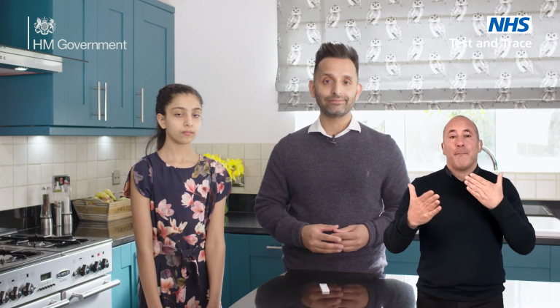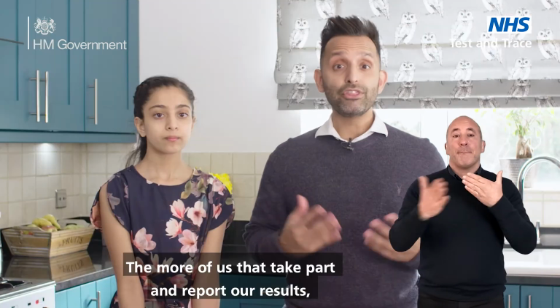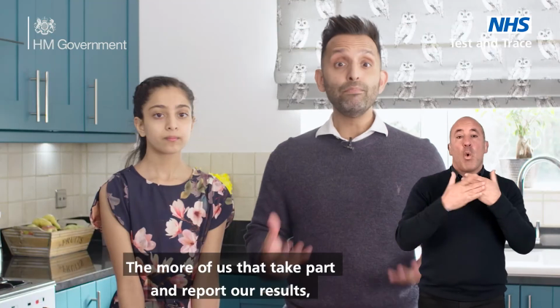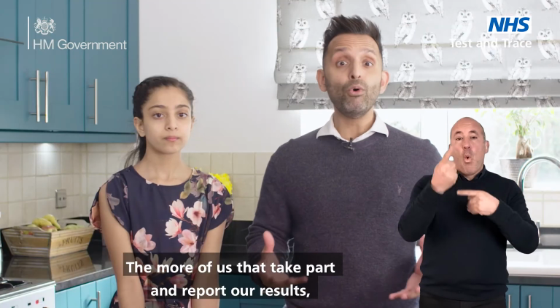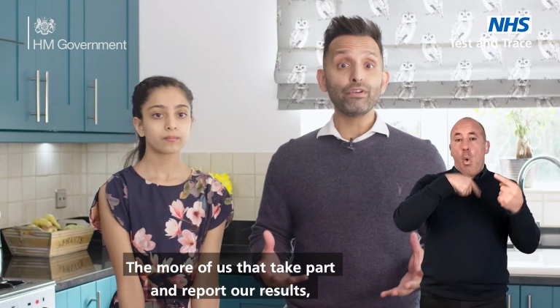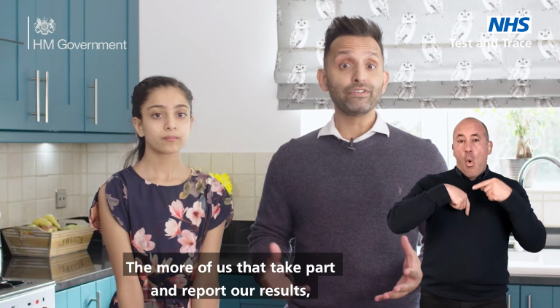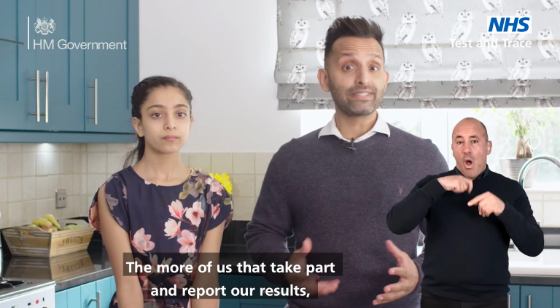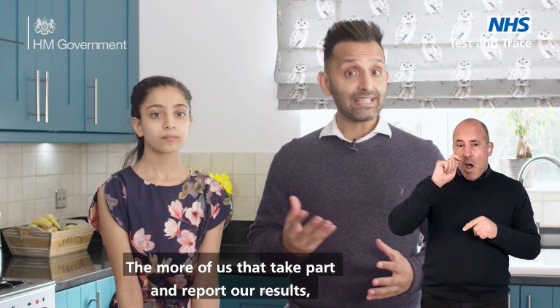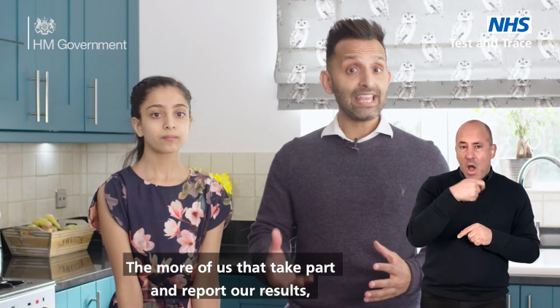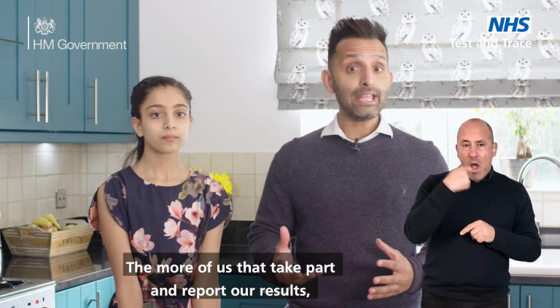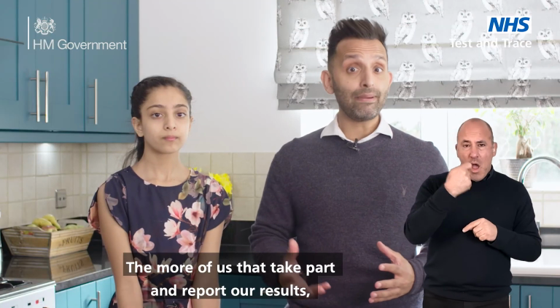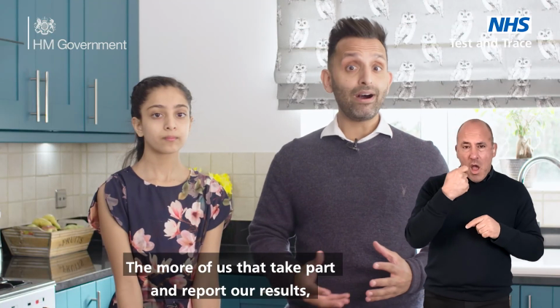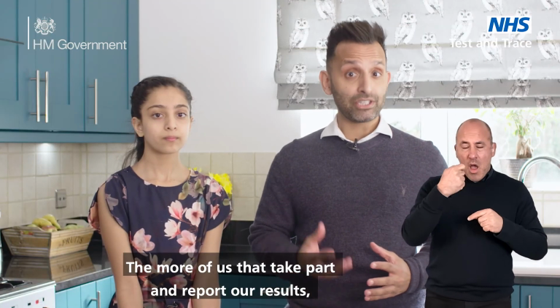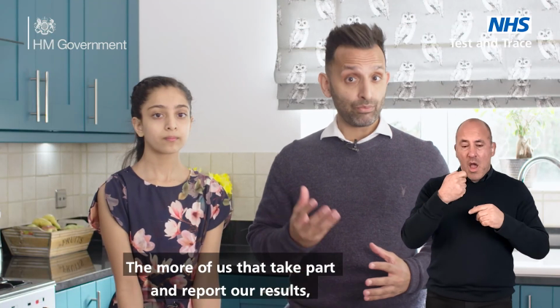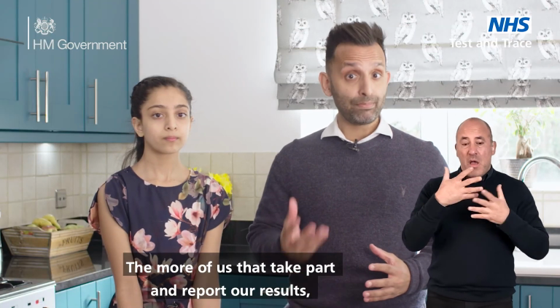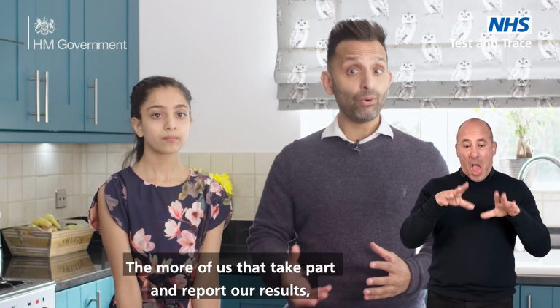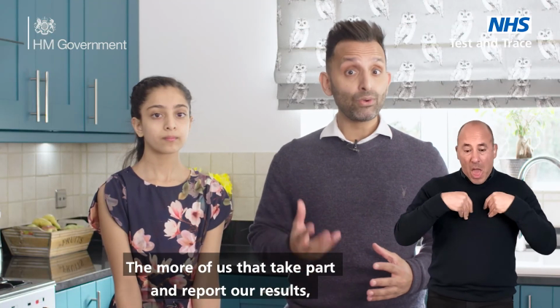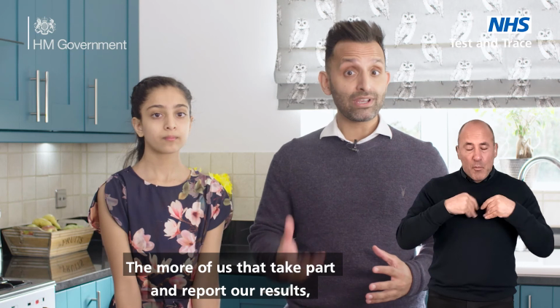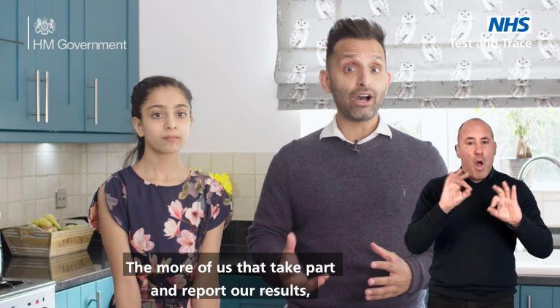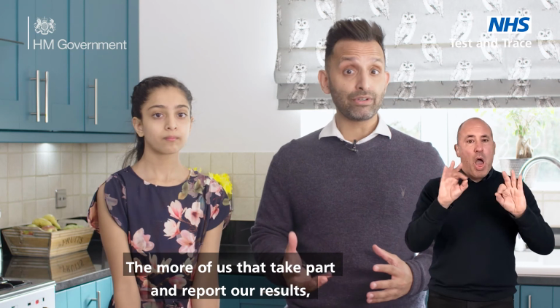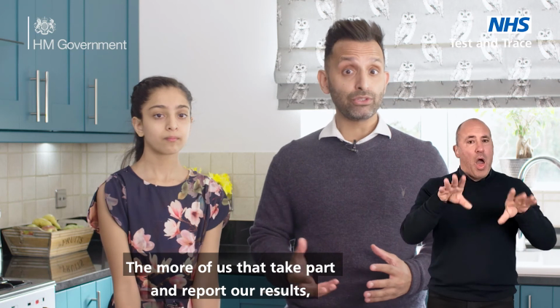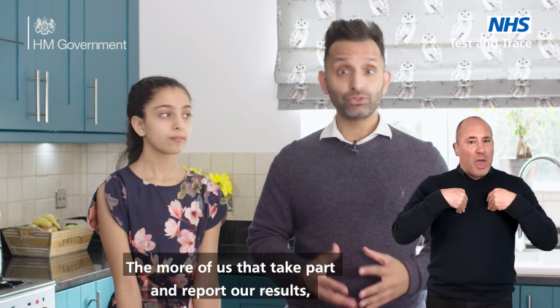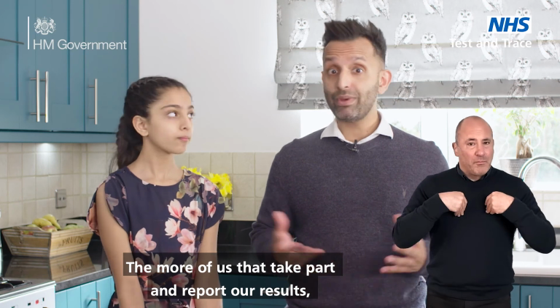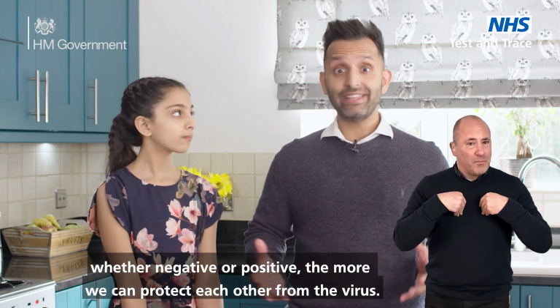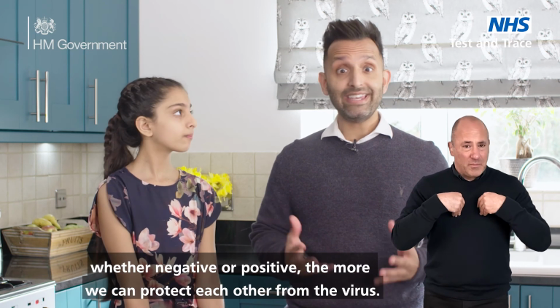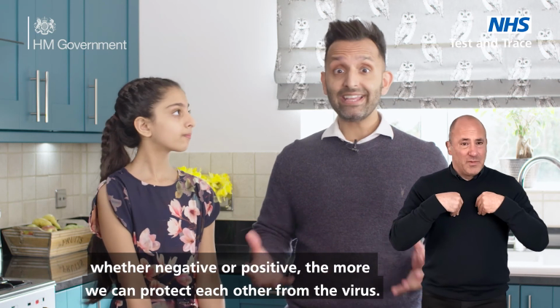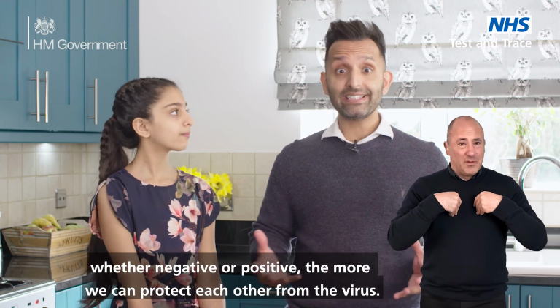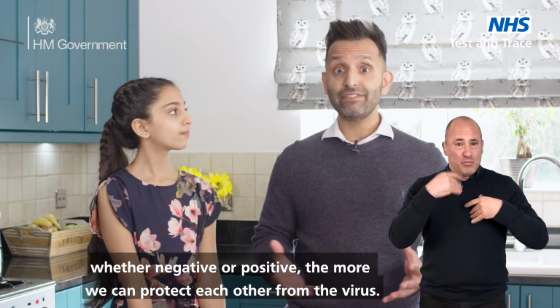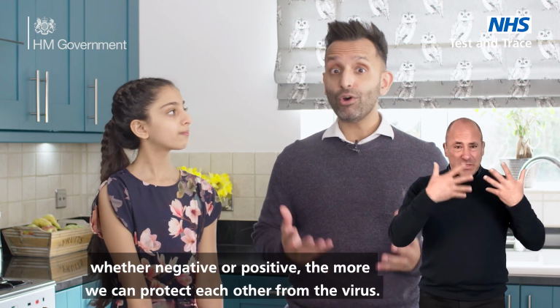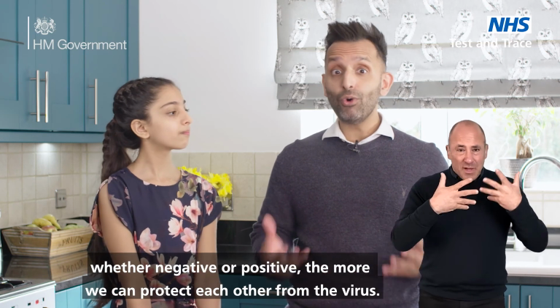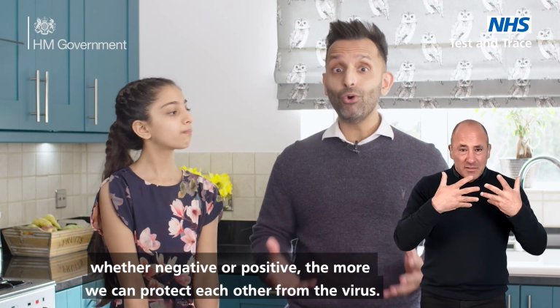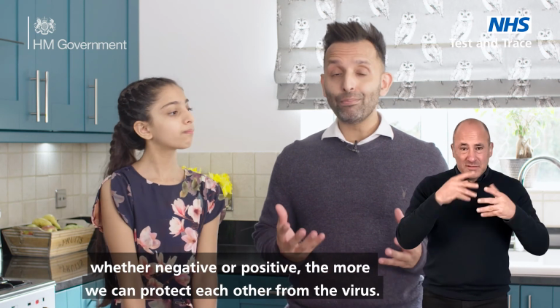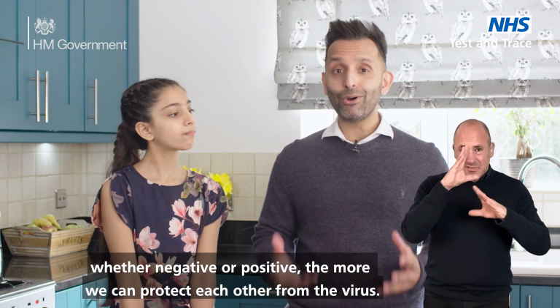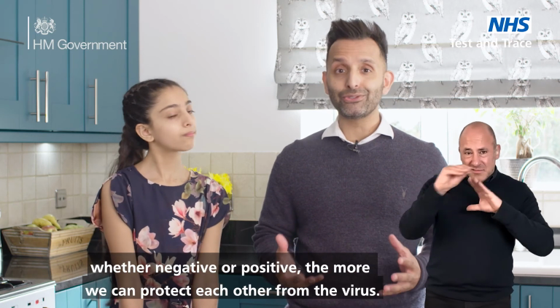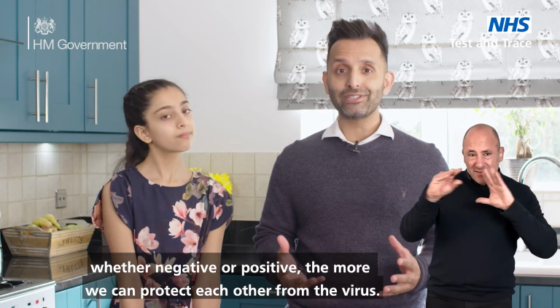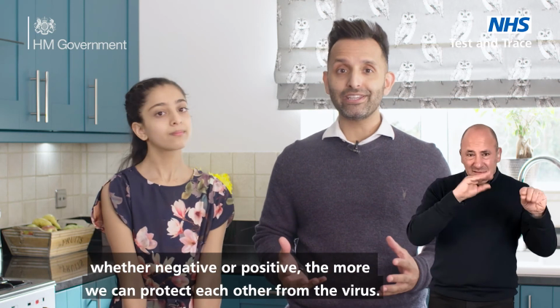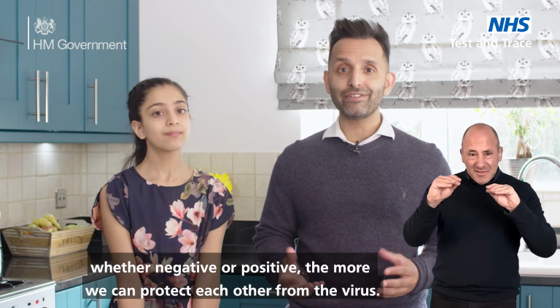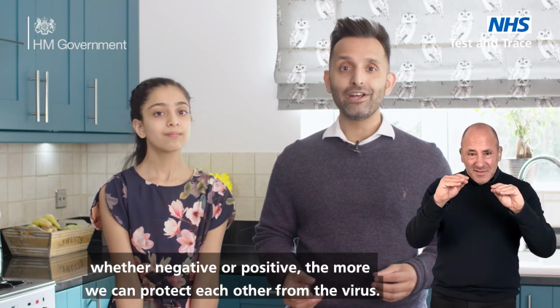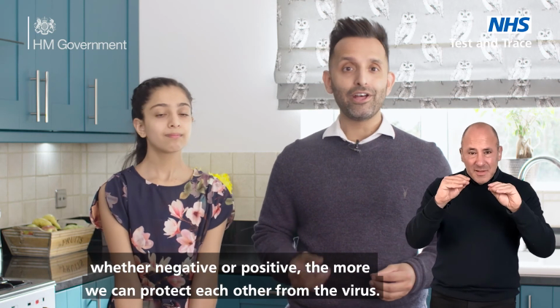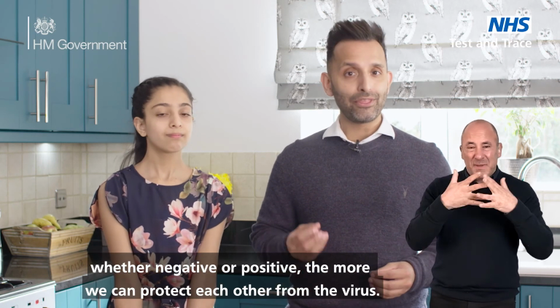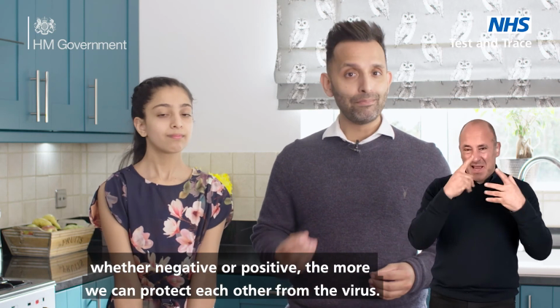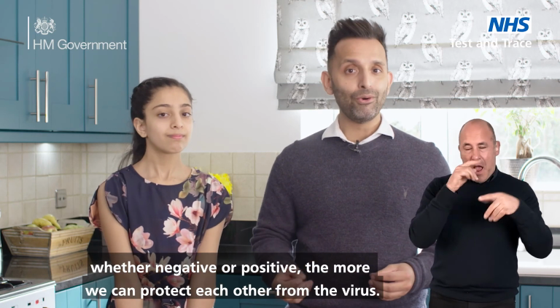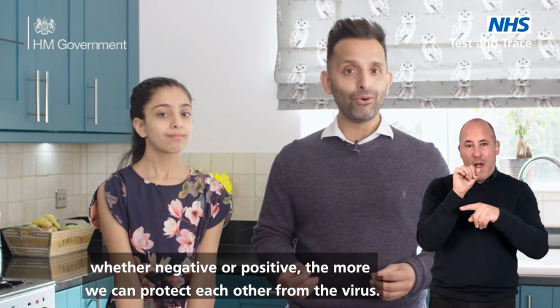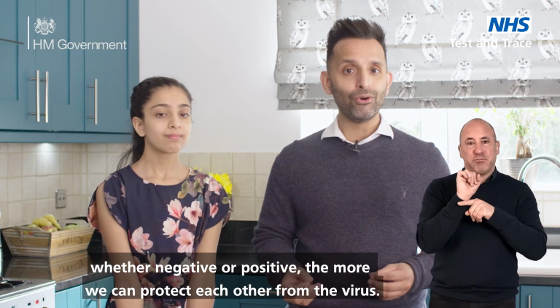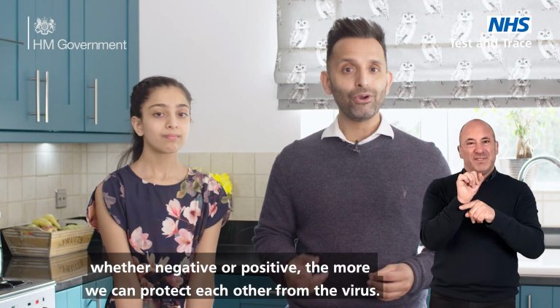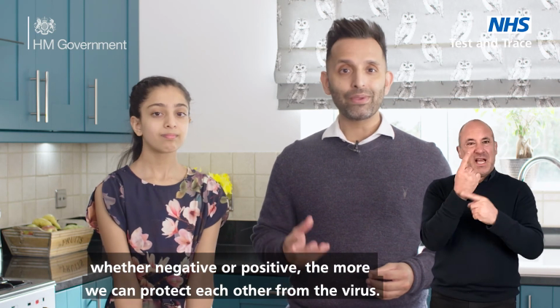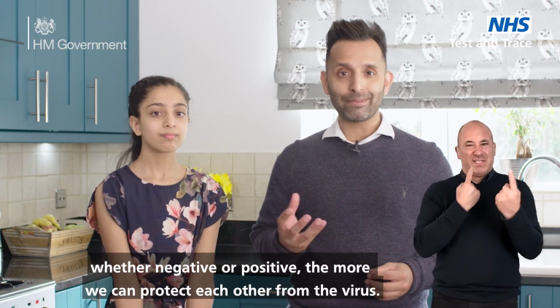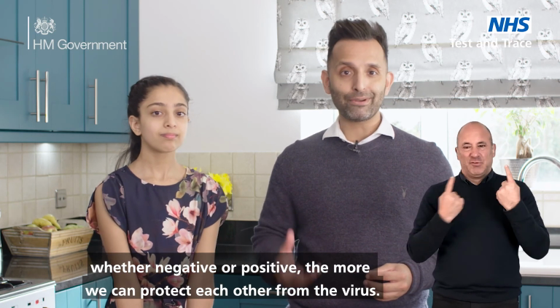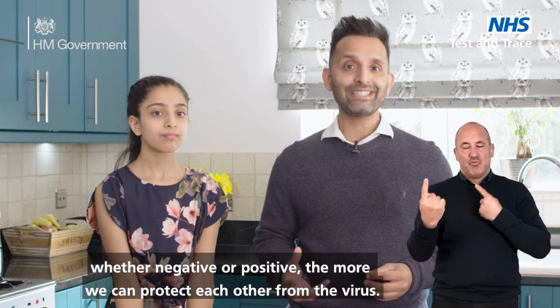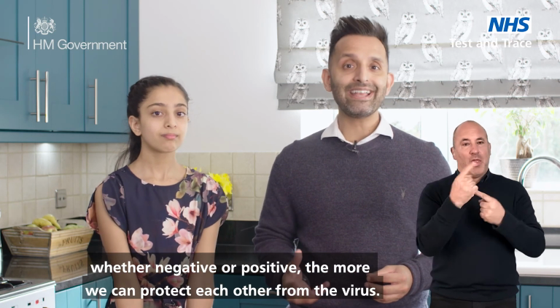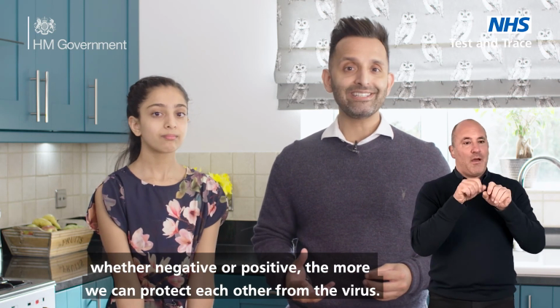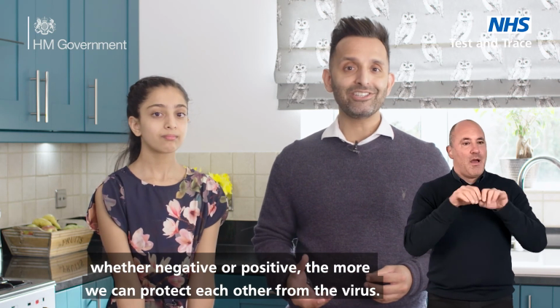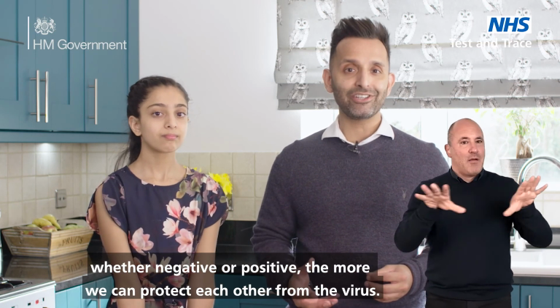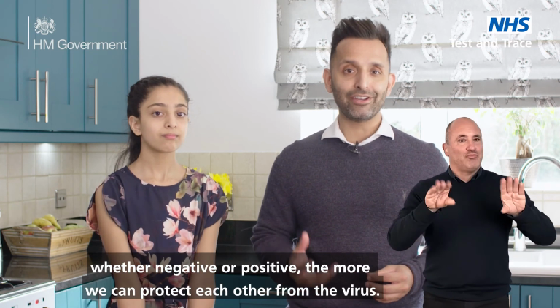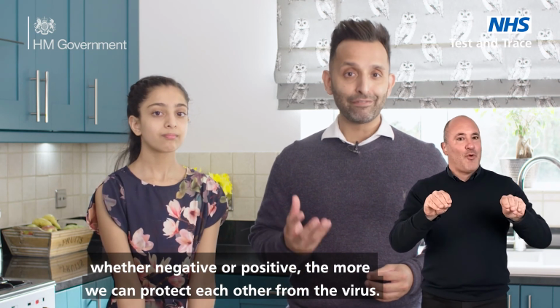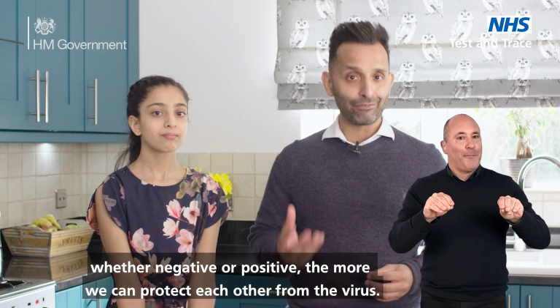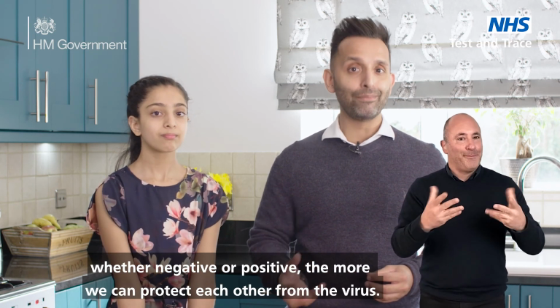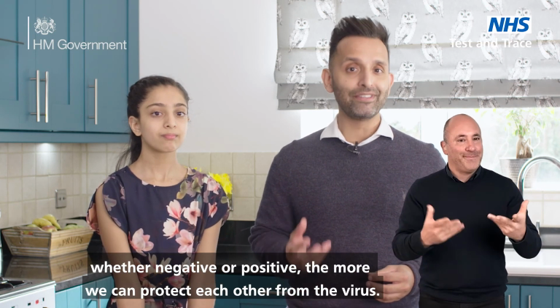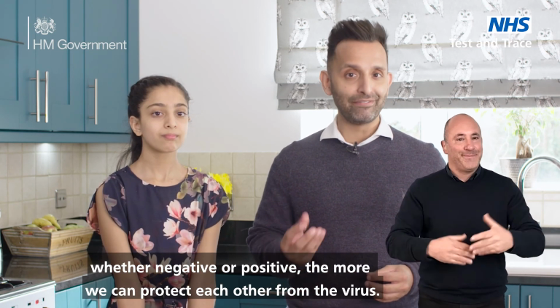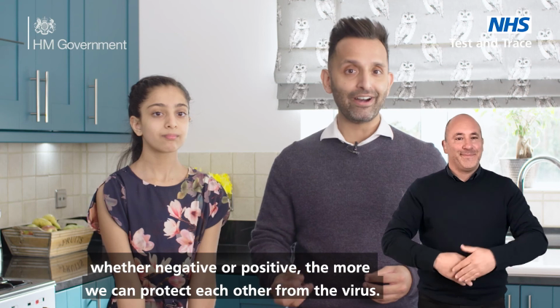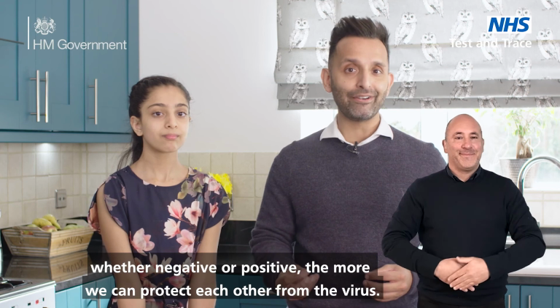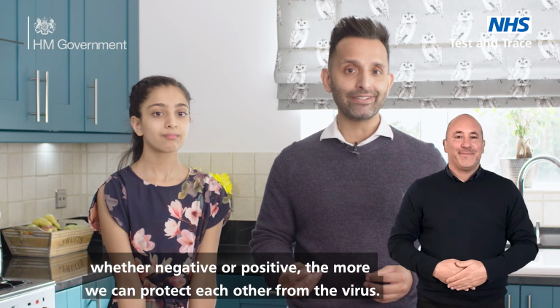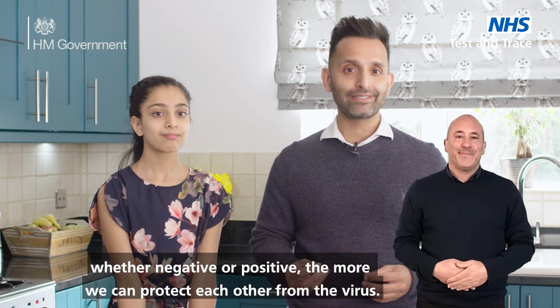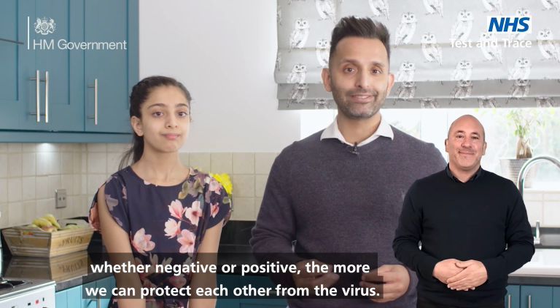The more of us that take part and report our results, whether negative or positive, the more we can protect each other from the virus.